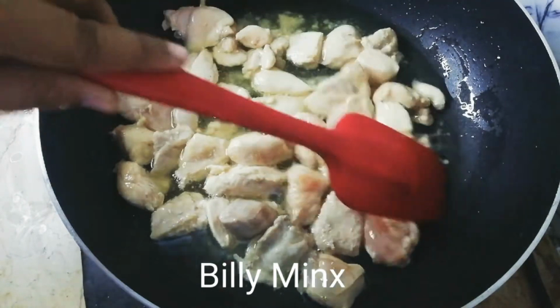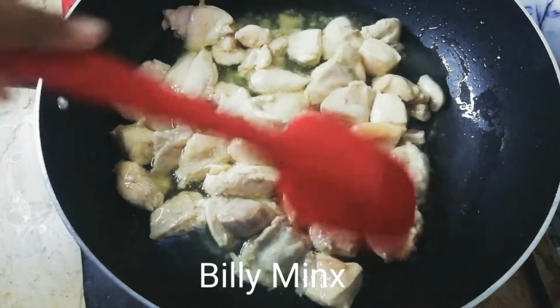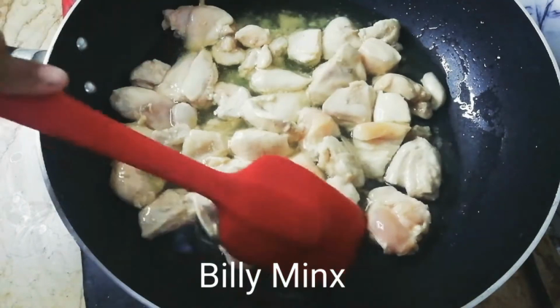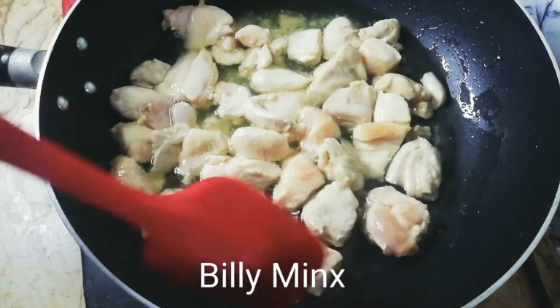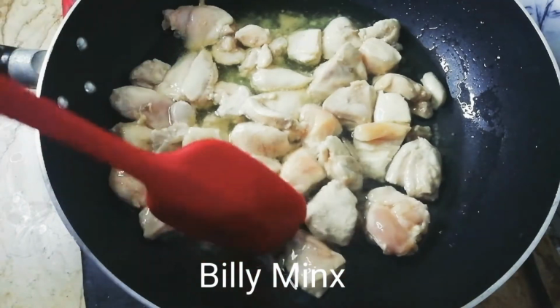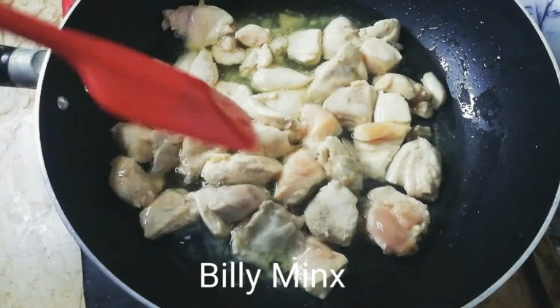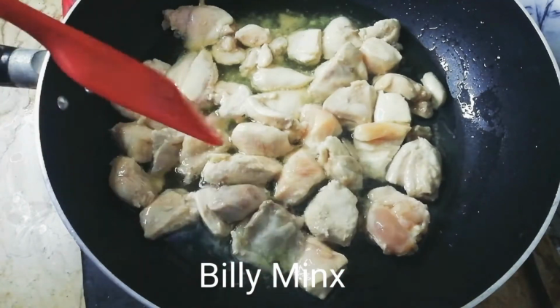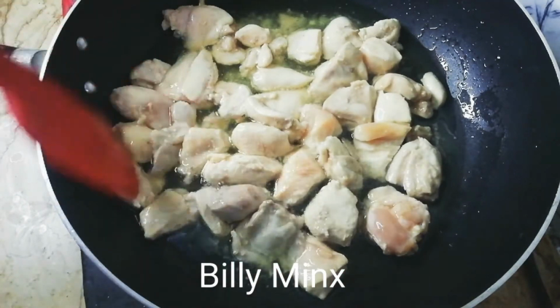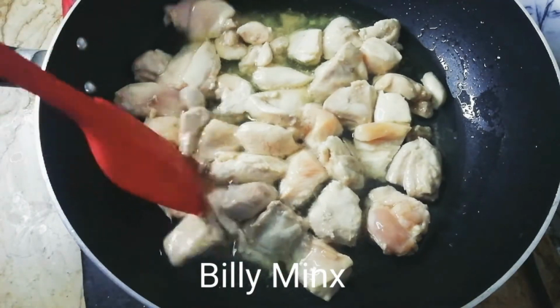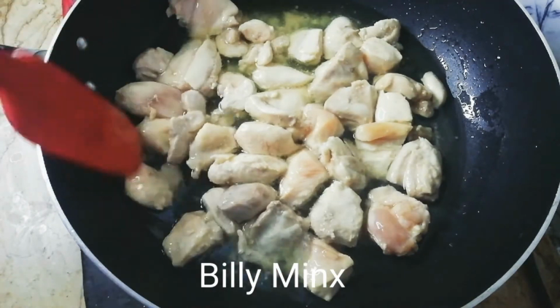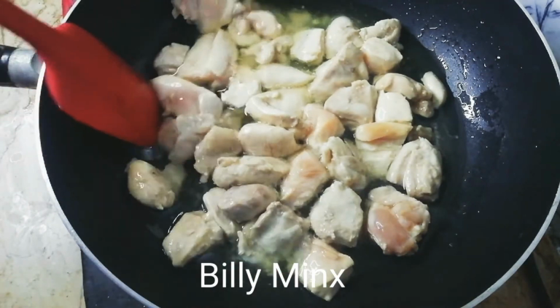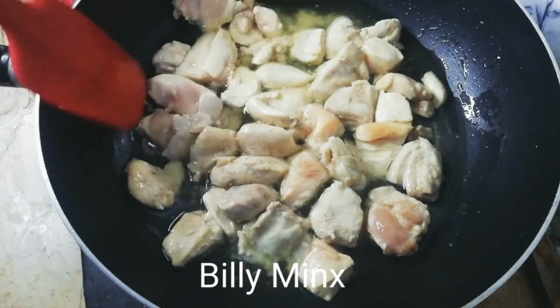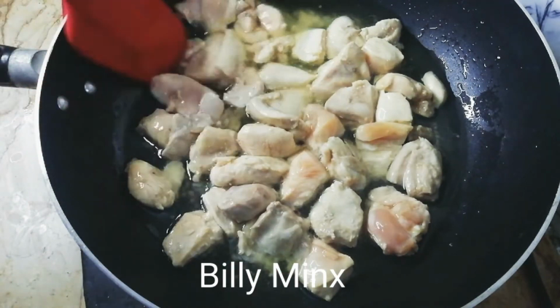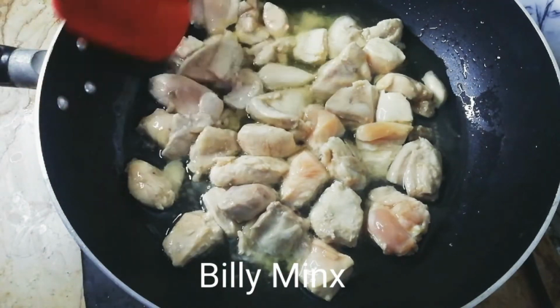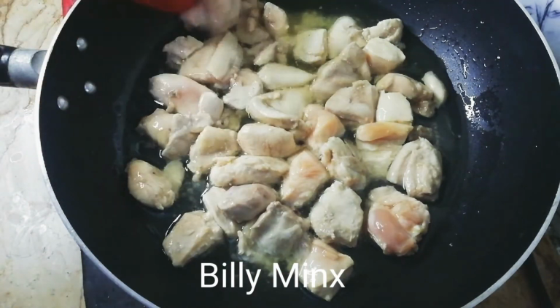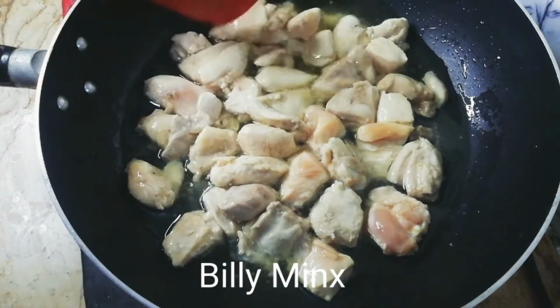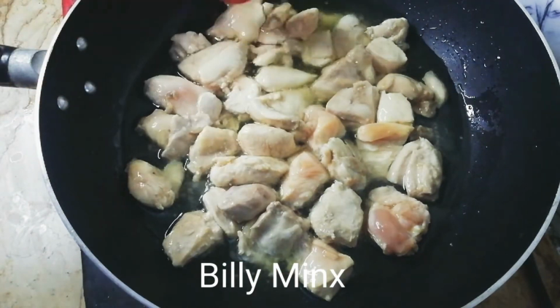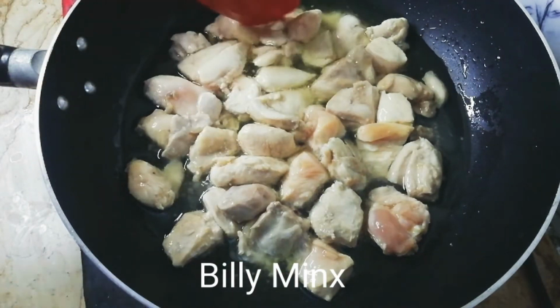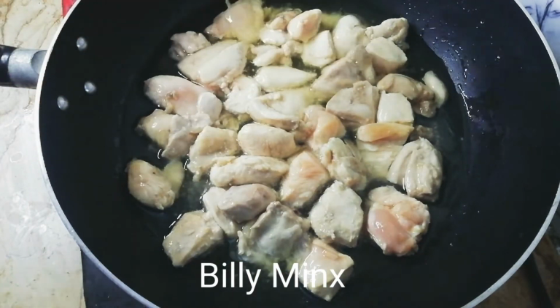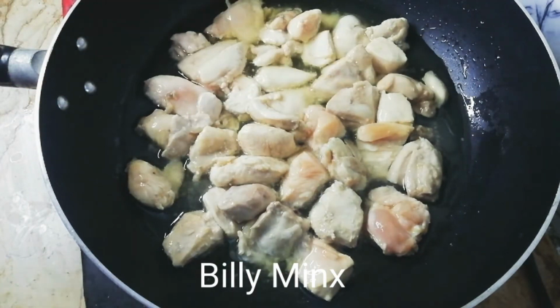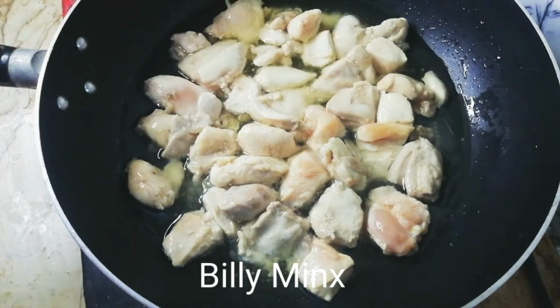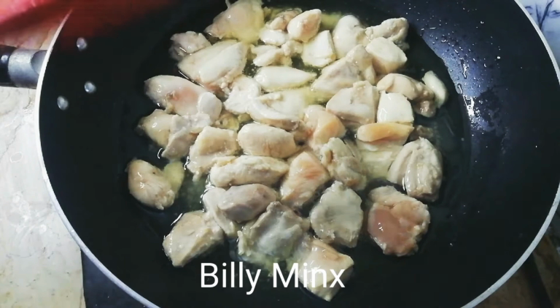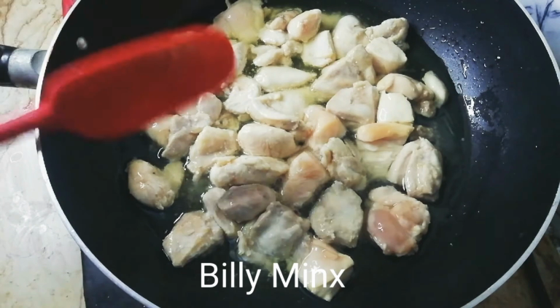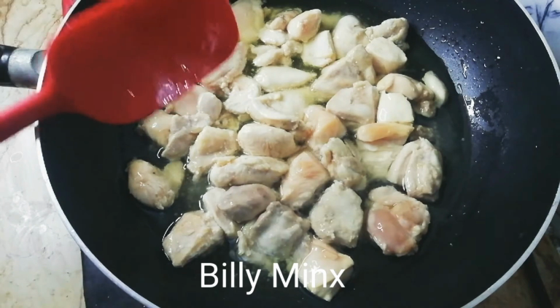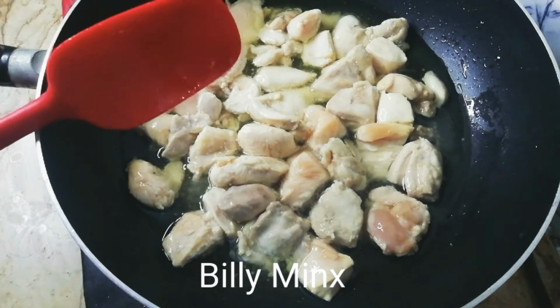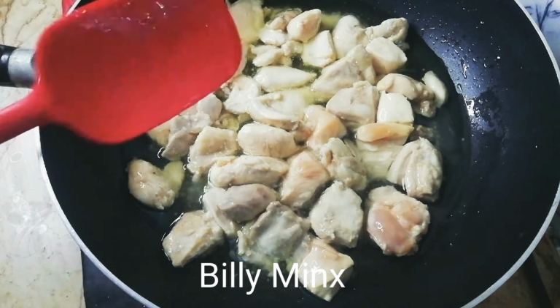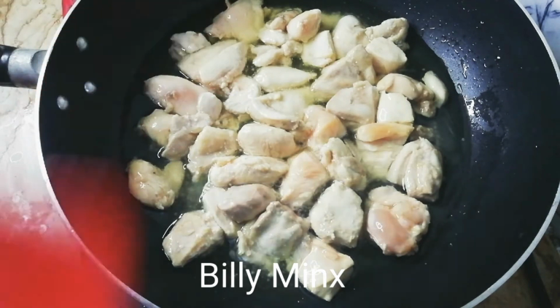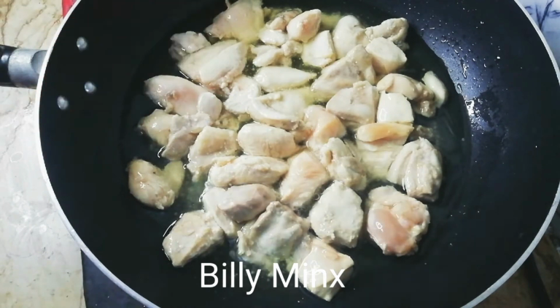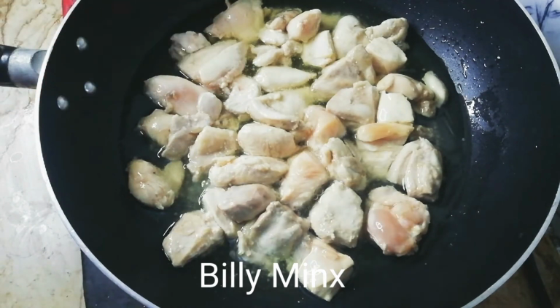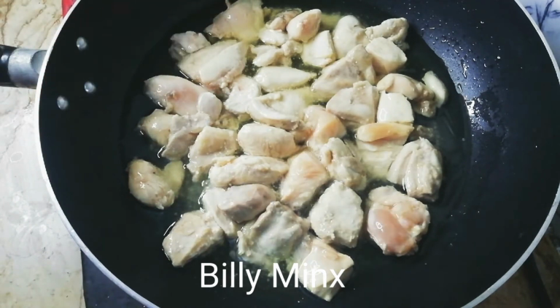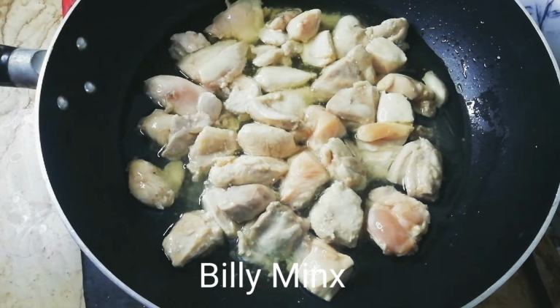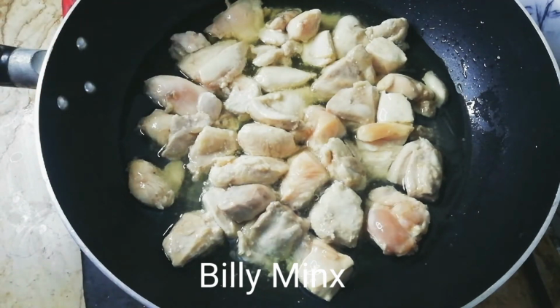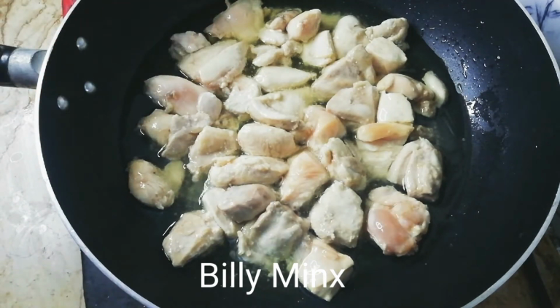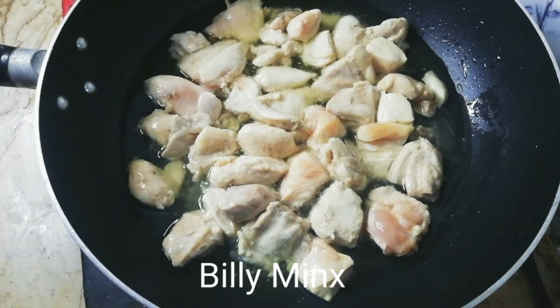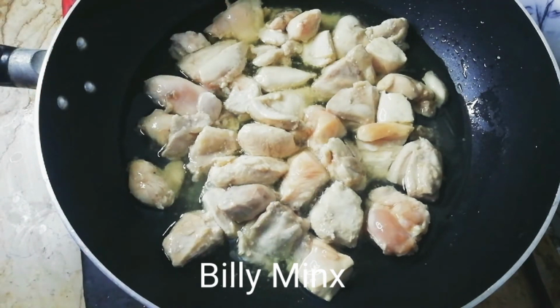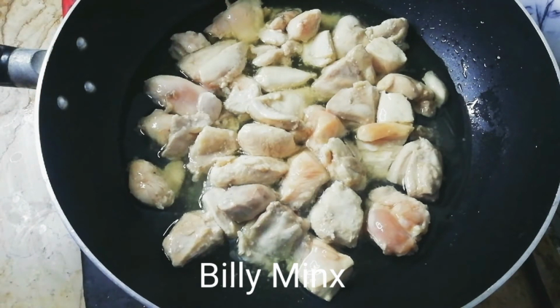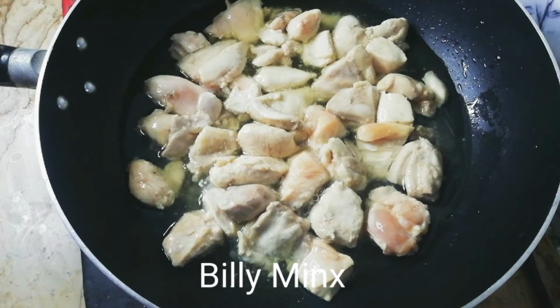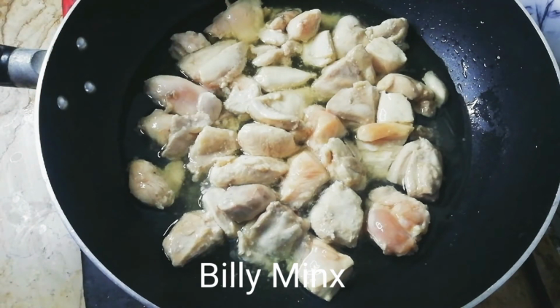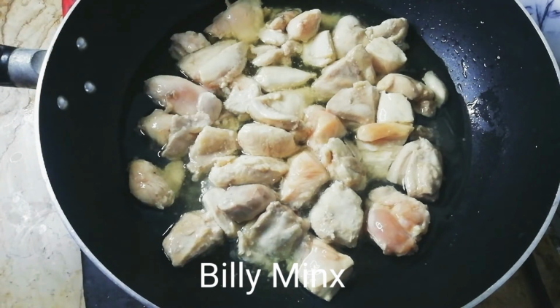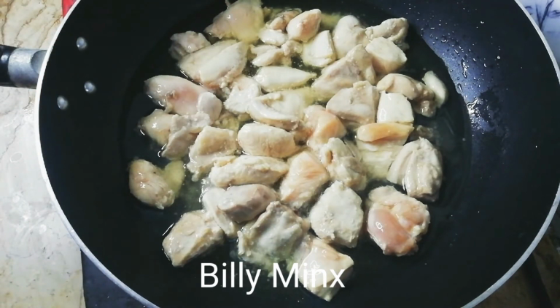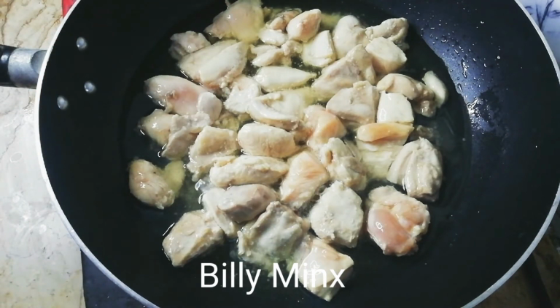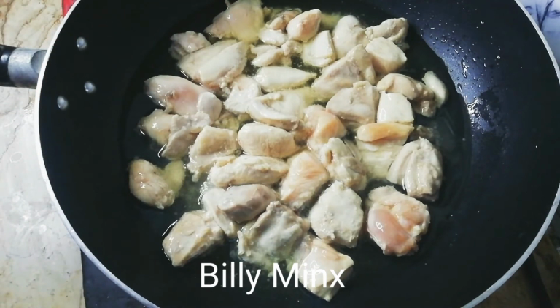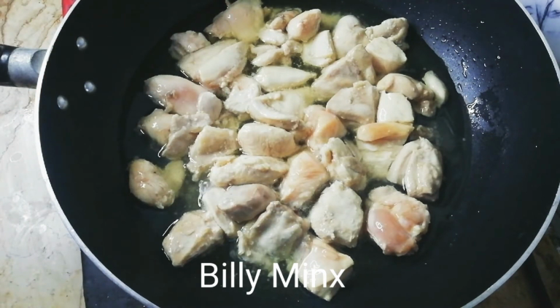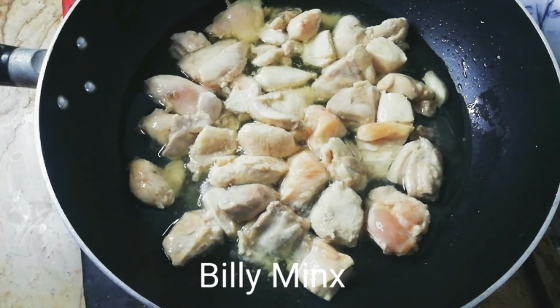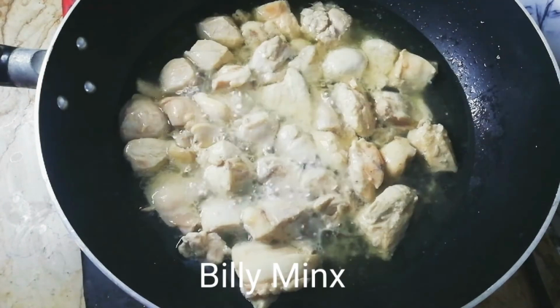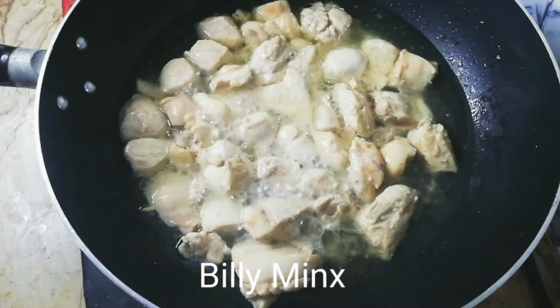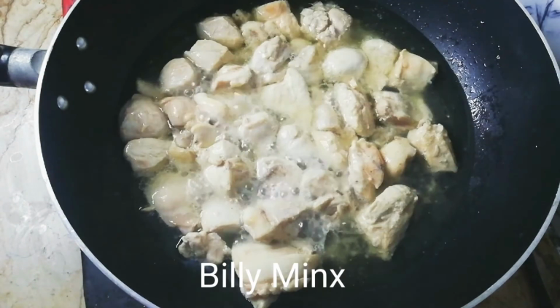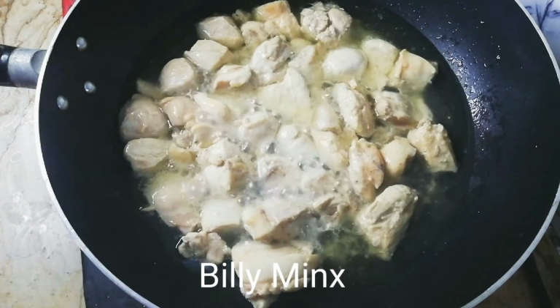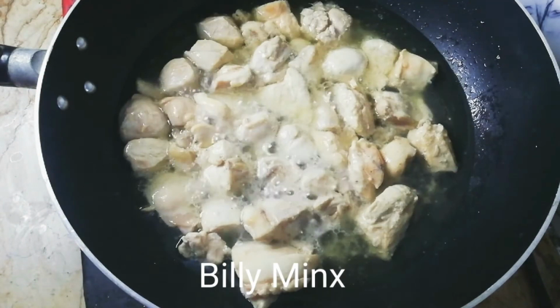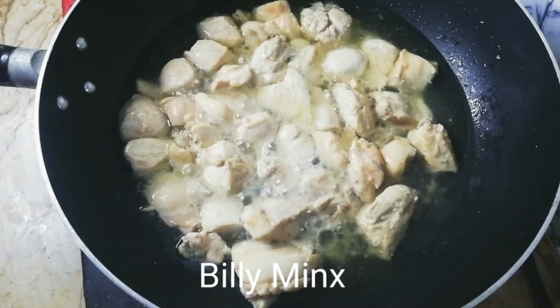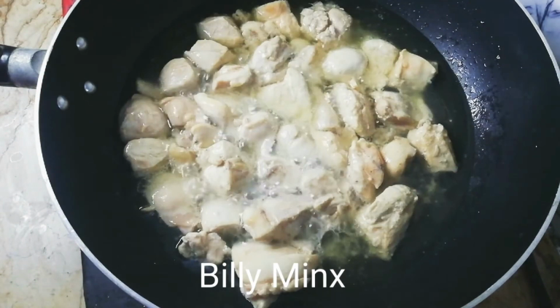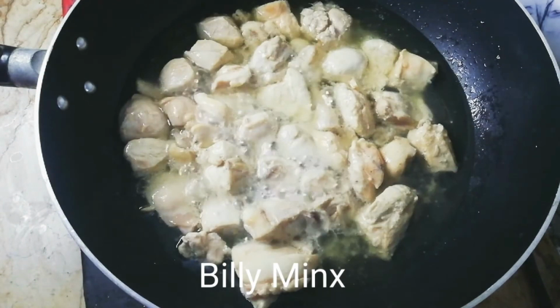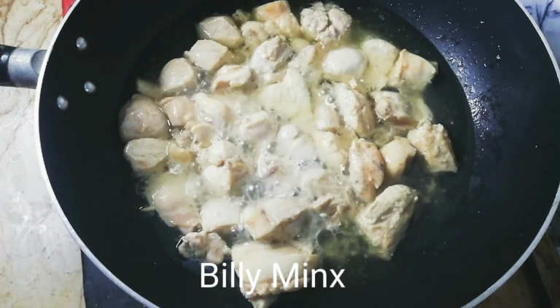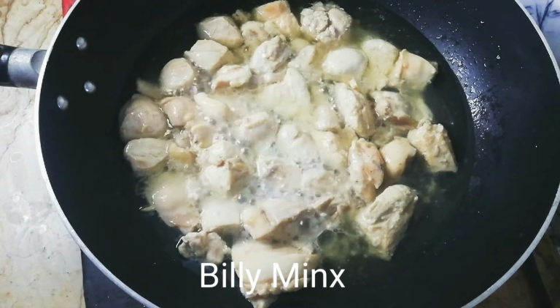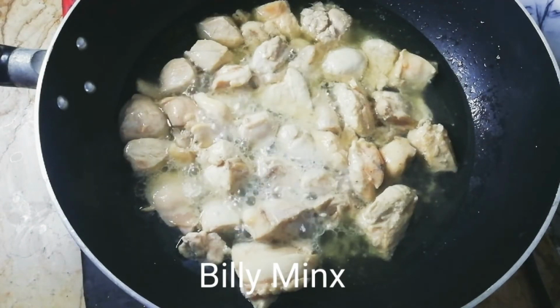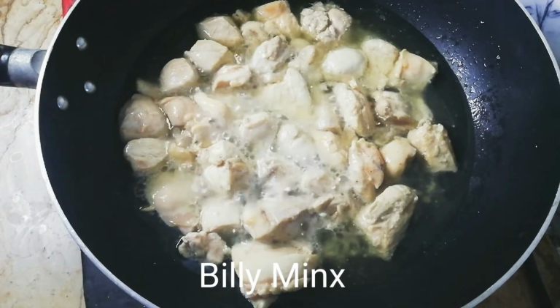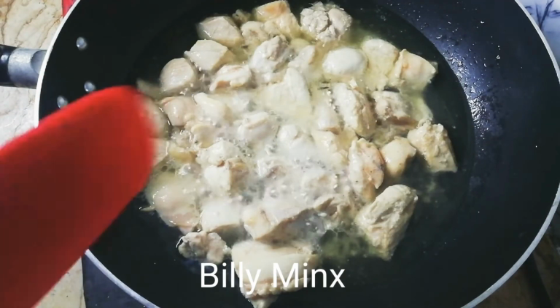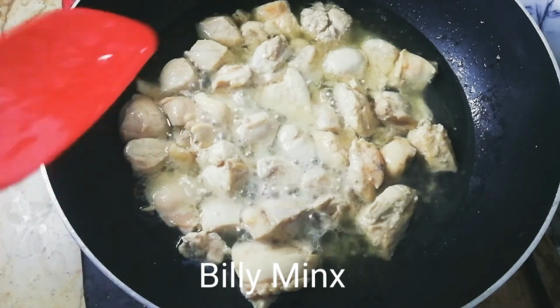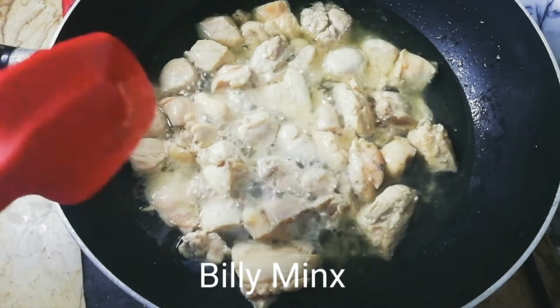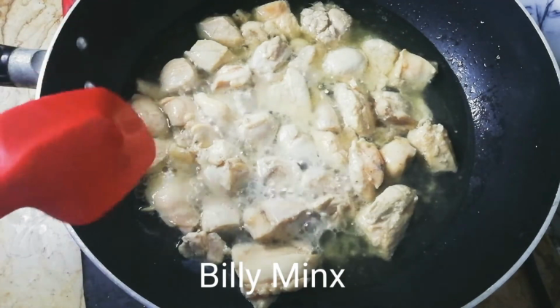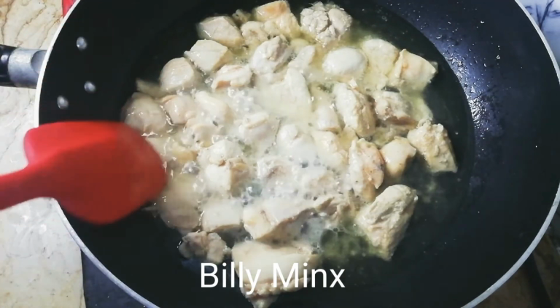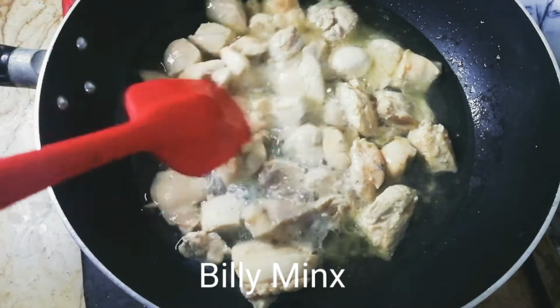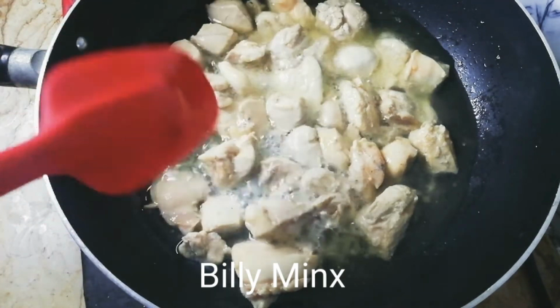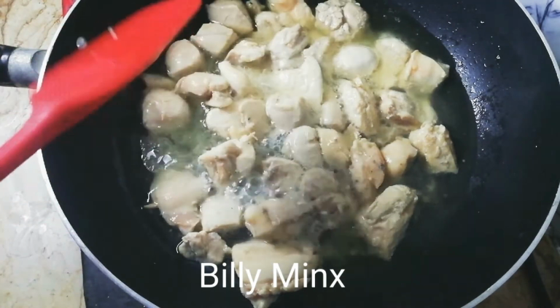Stir continuously. It will take about 10 minutes total. You will see it cooking nicely.